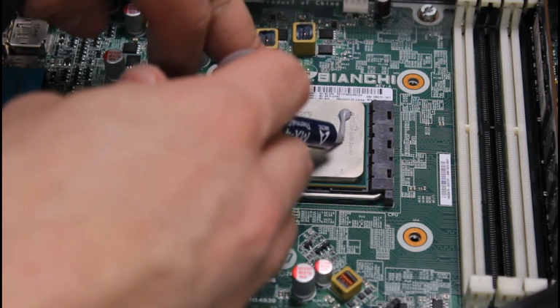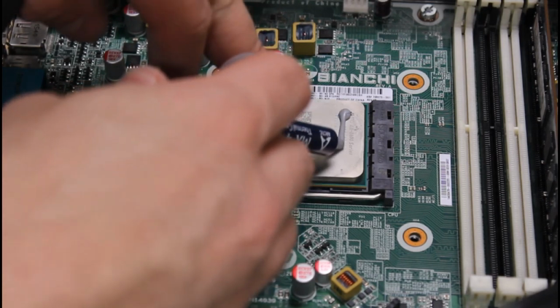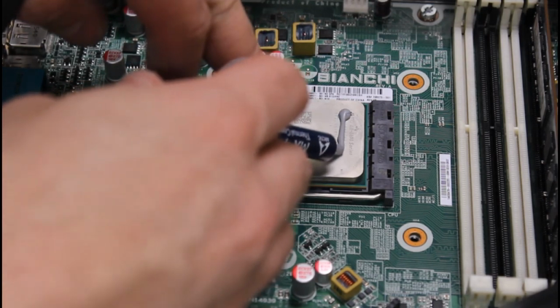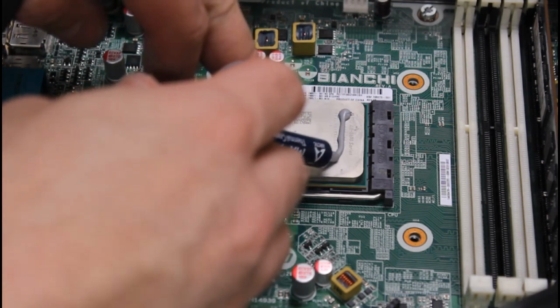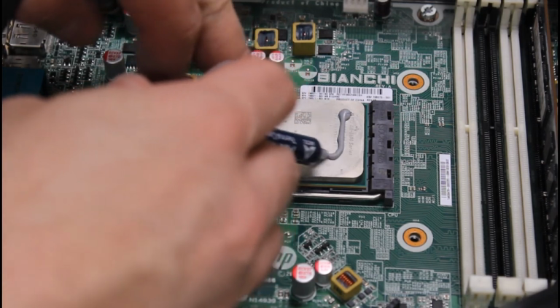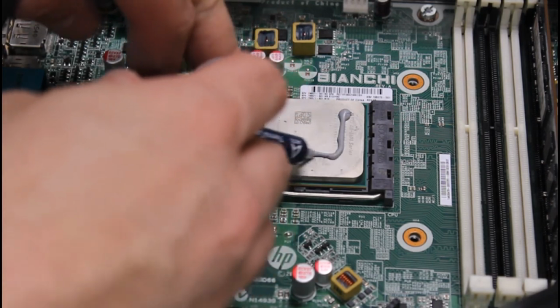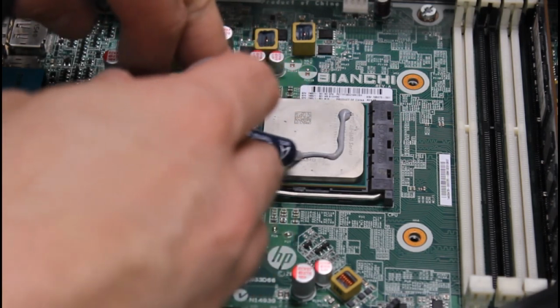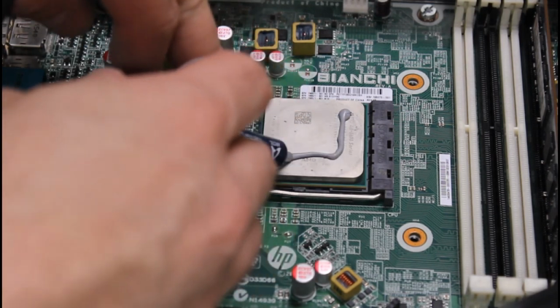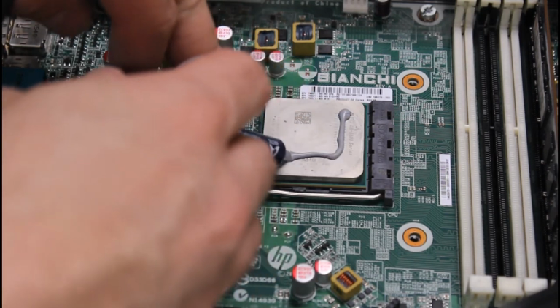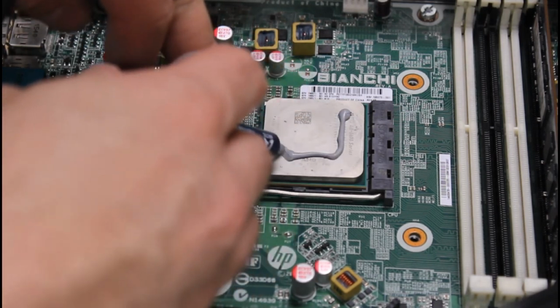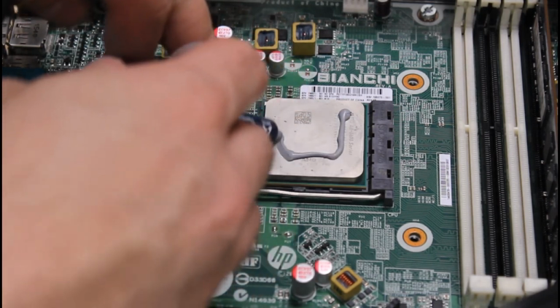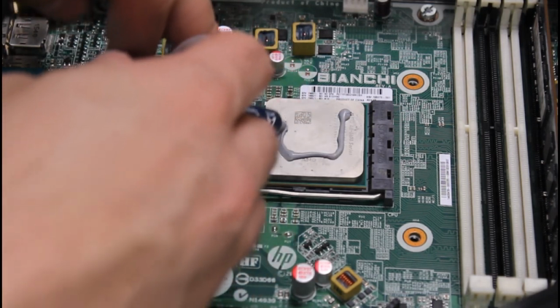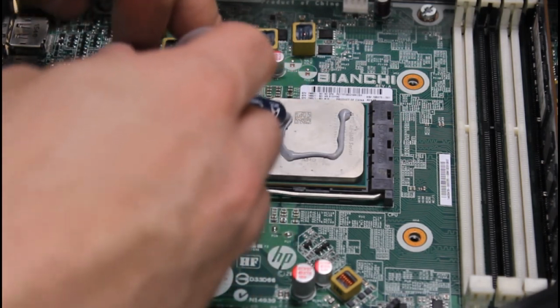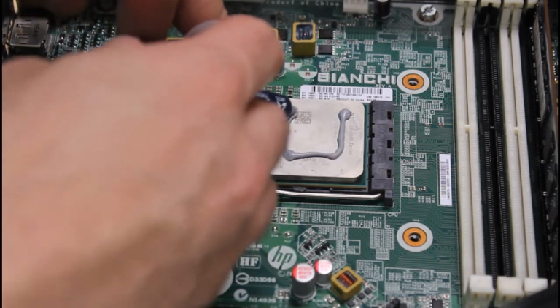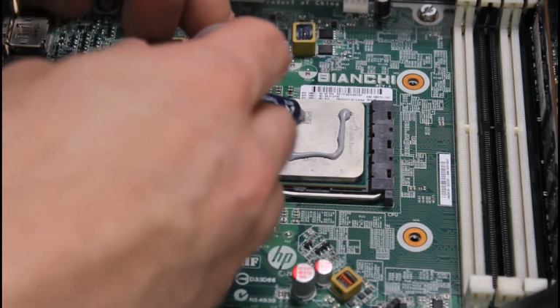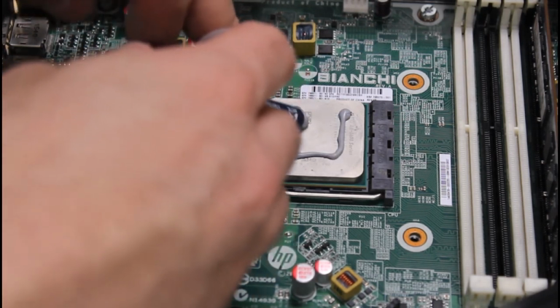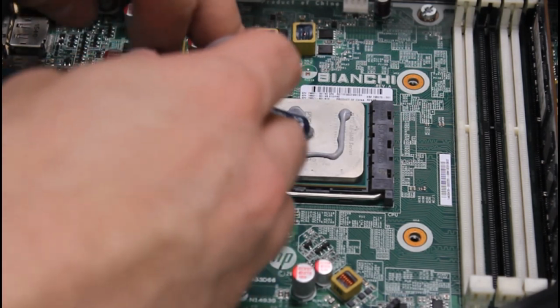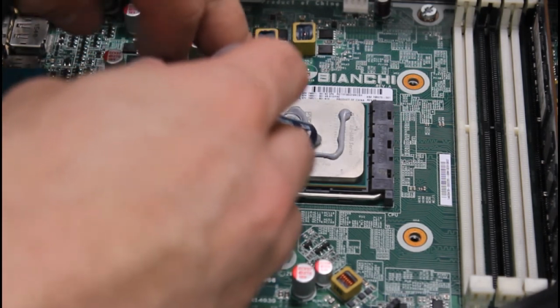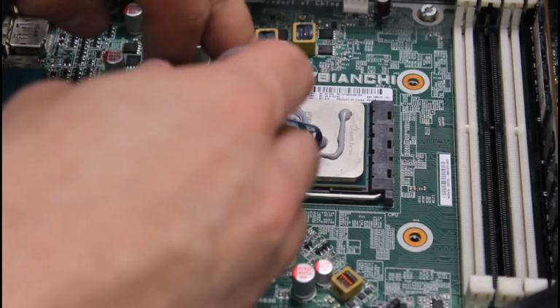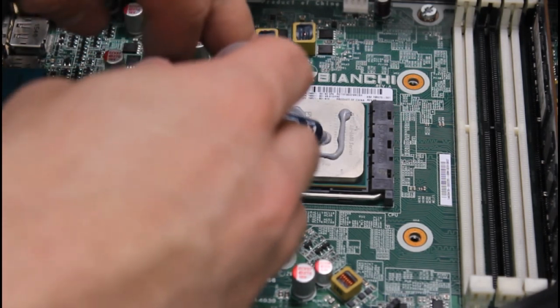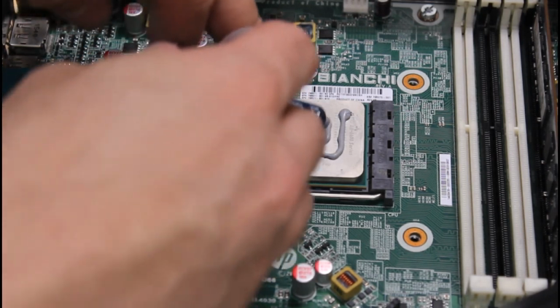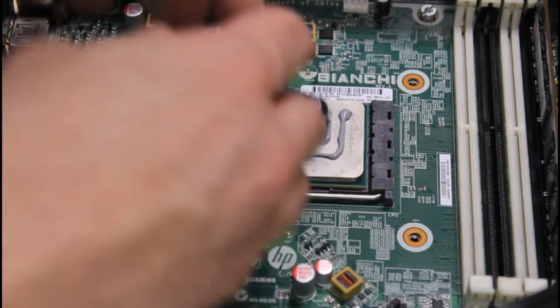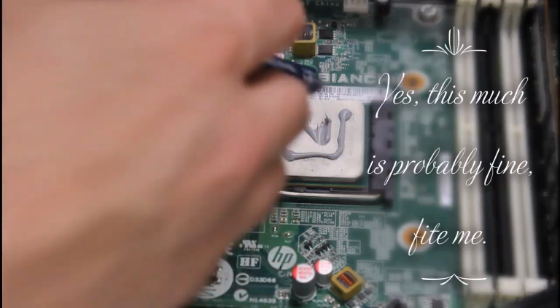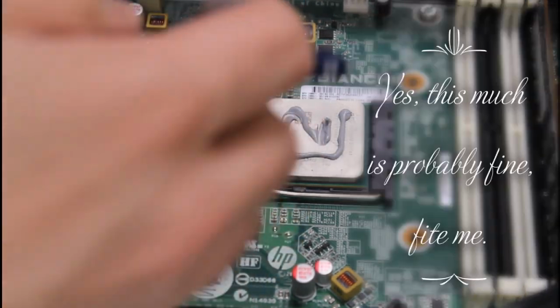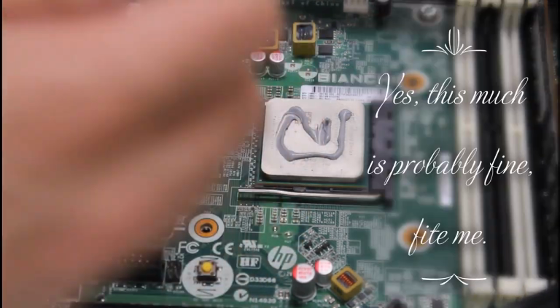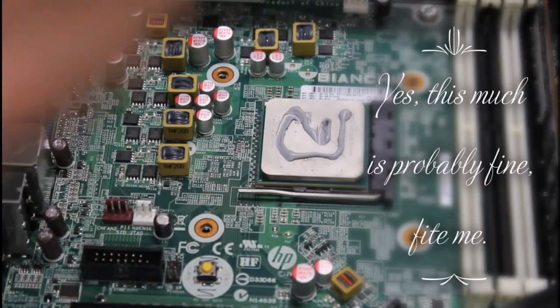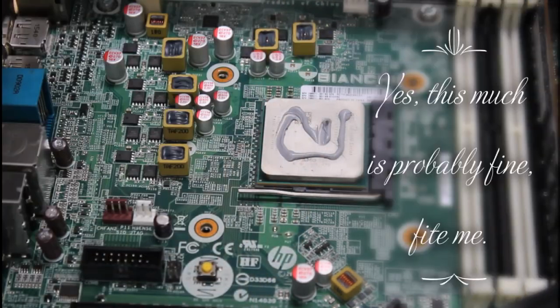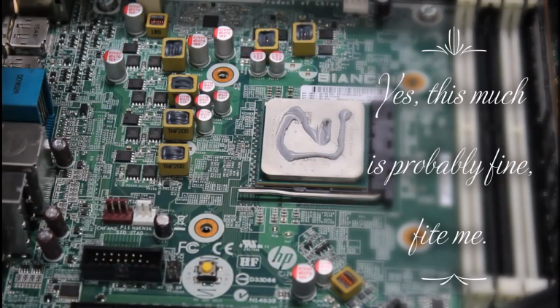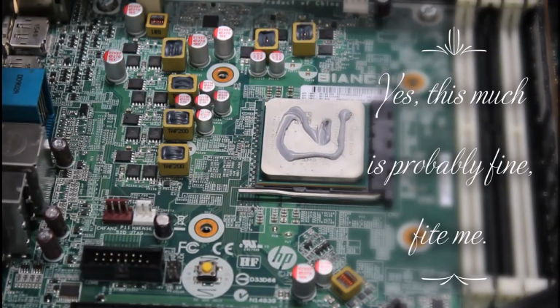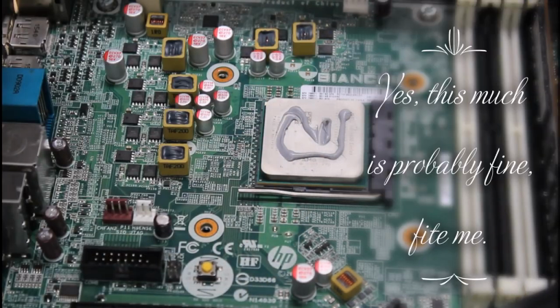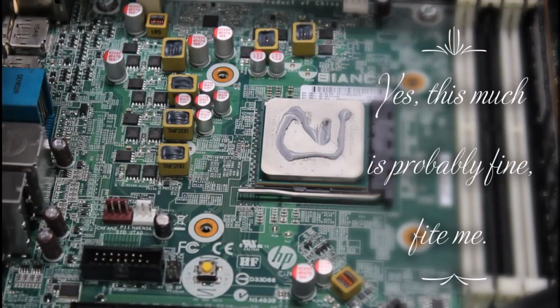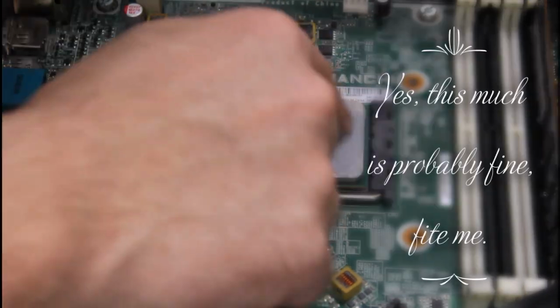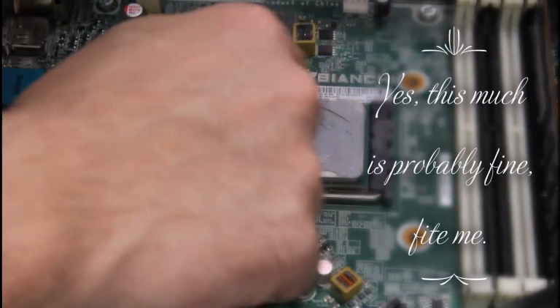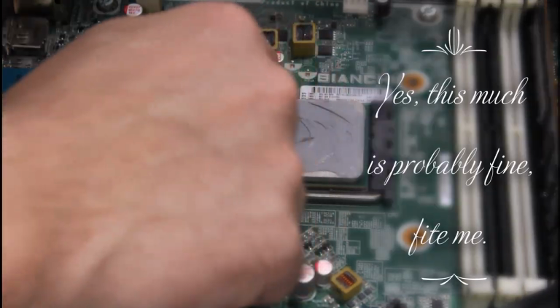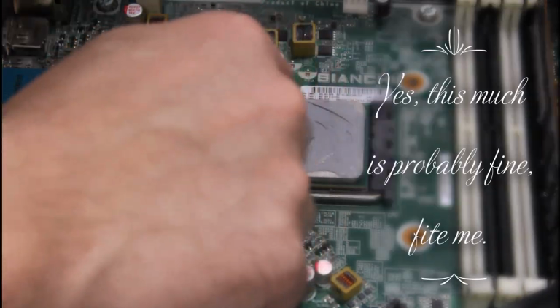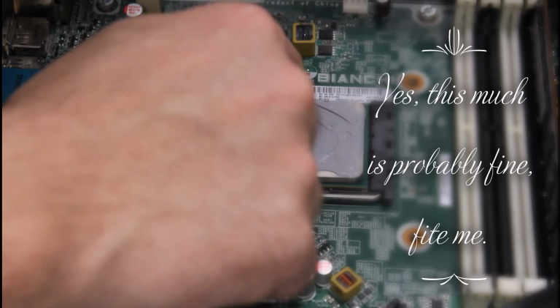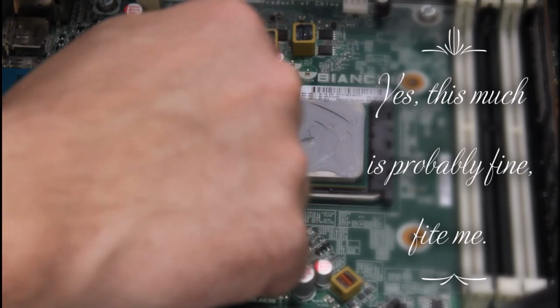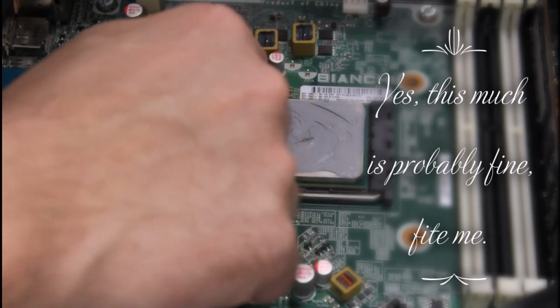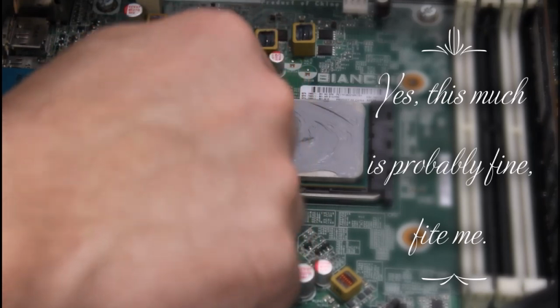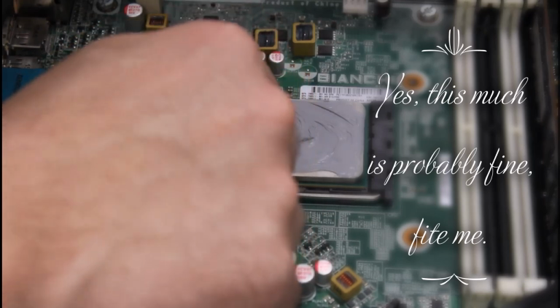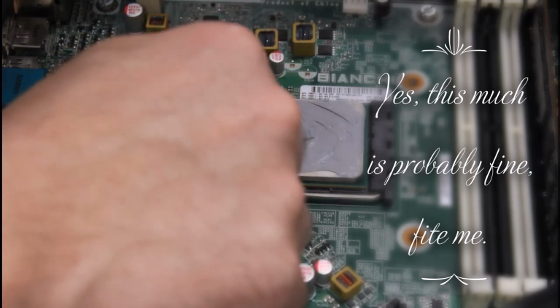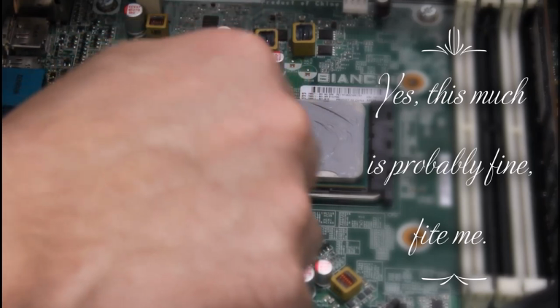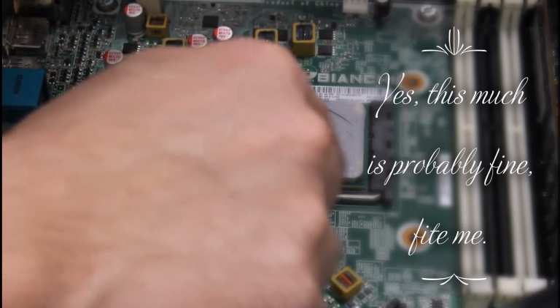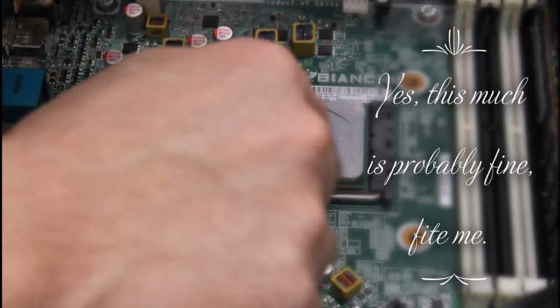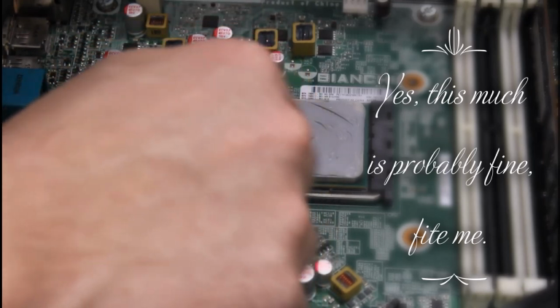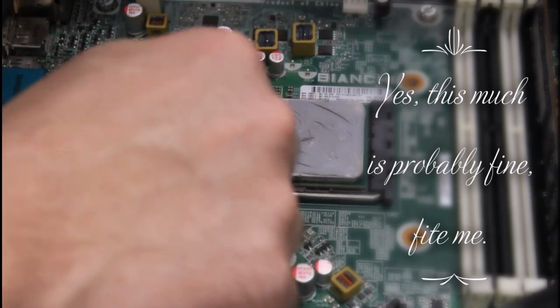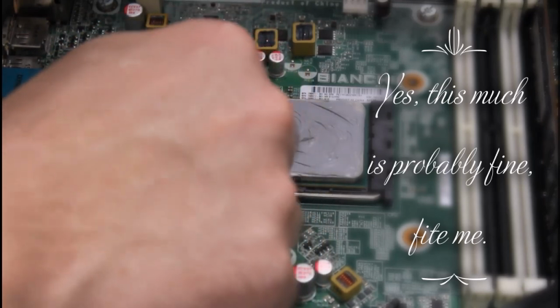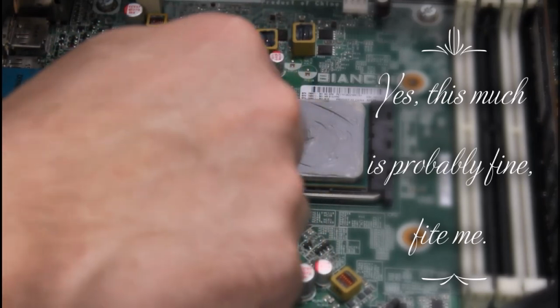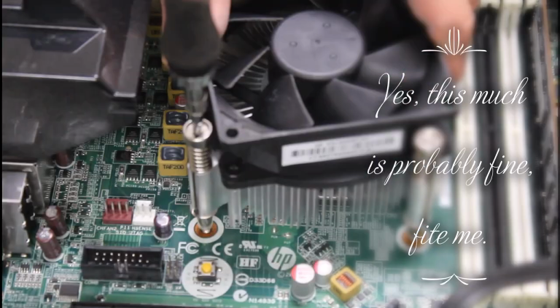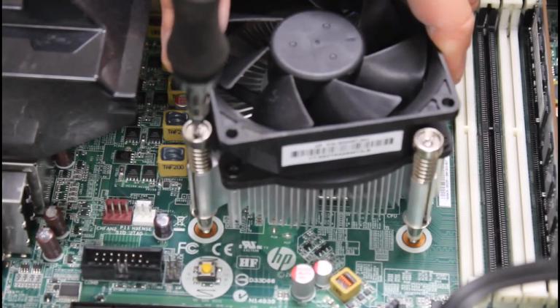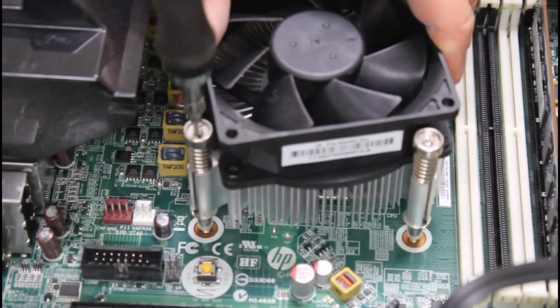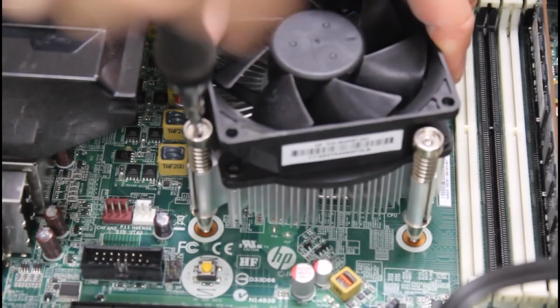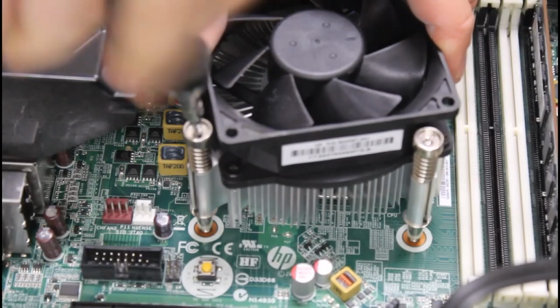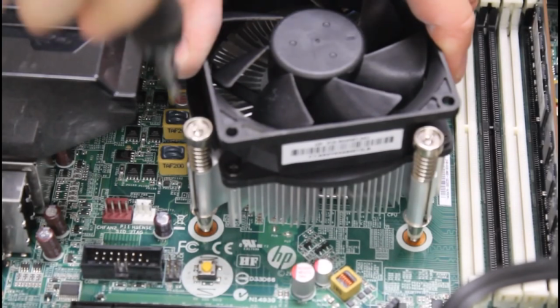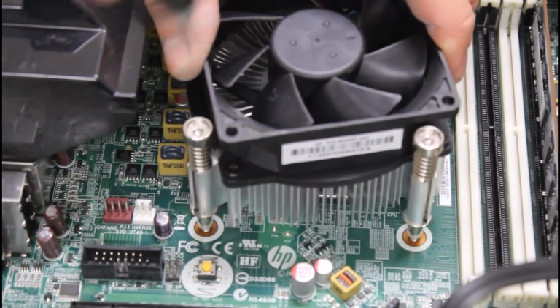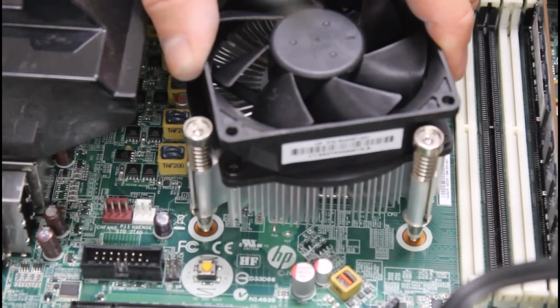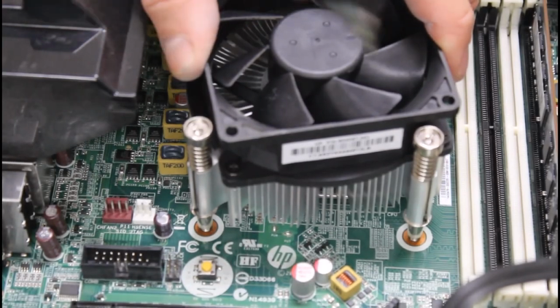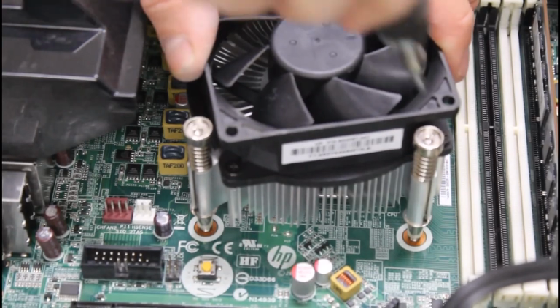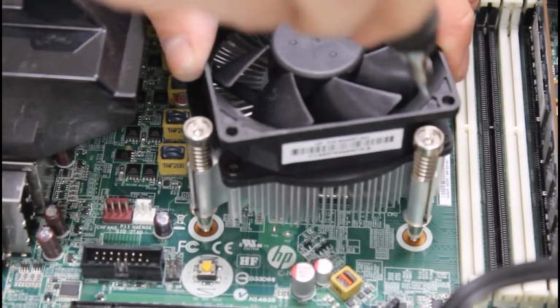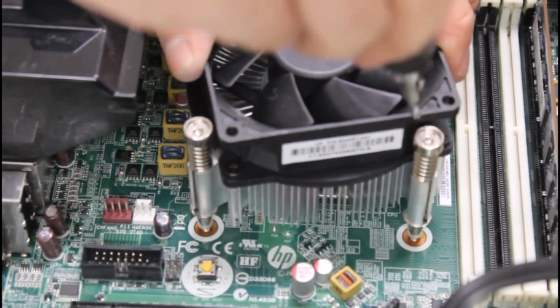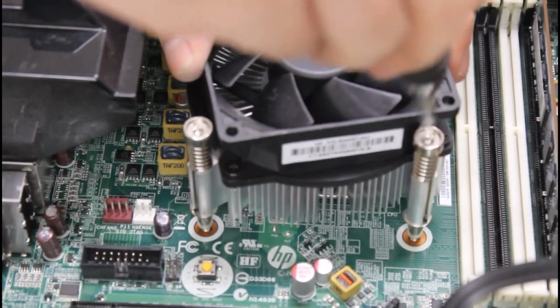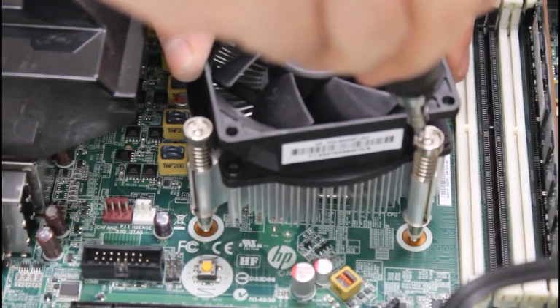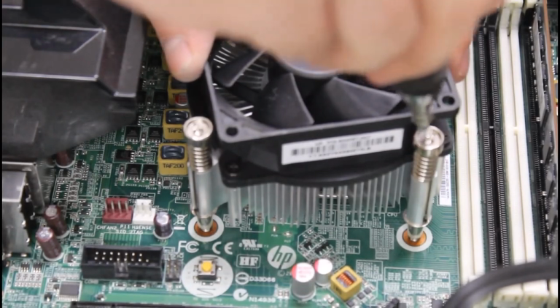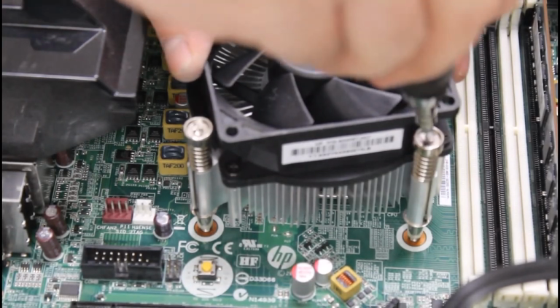There are a lot of guides on how to properly apply thermal paste, but in reality you can really just kind of gob it on there and let the force of the heatsink spread it out.